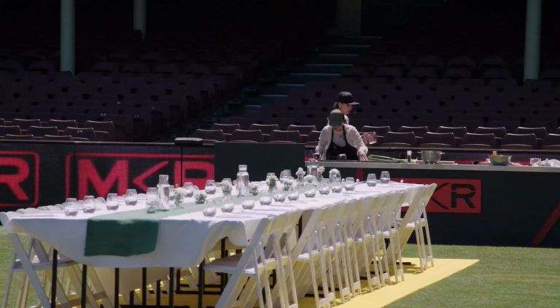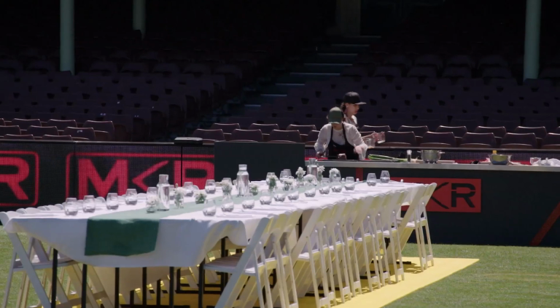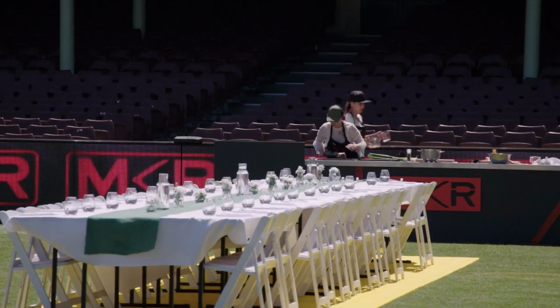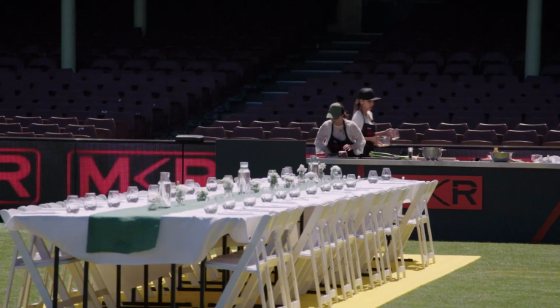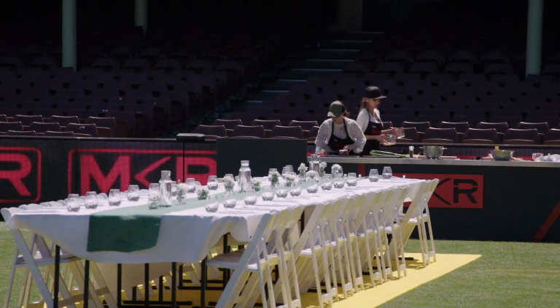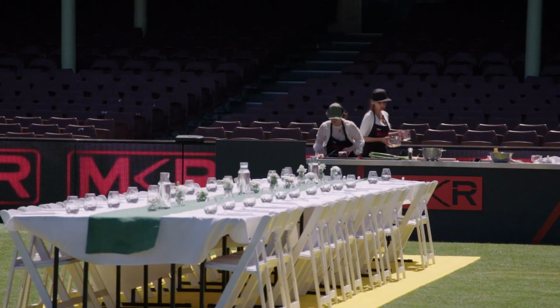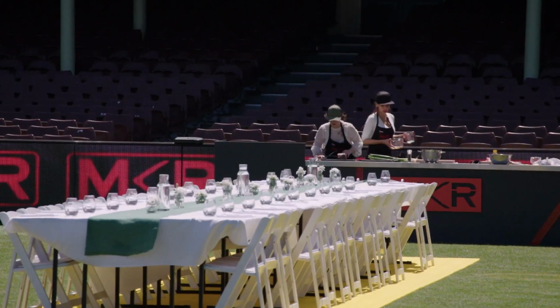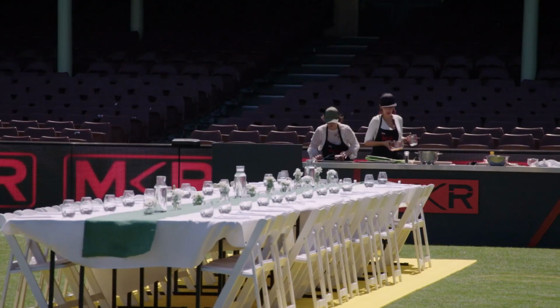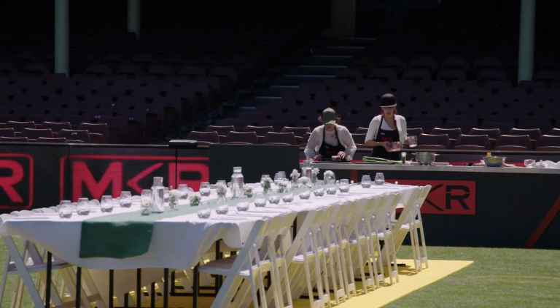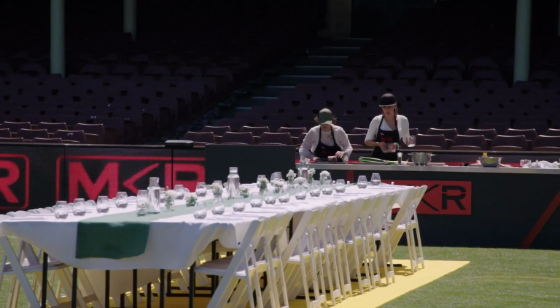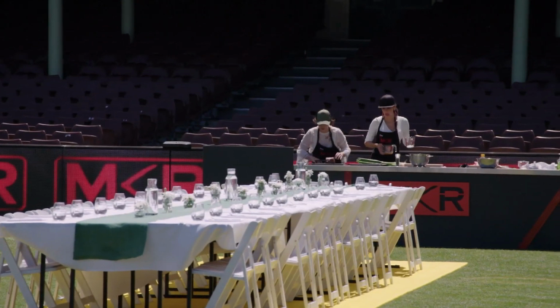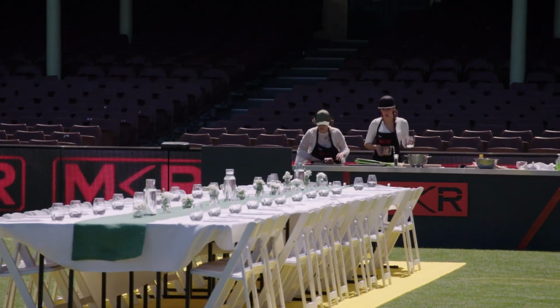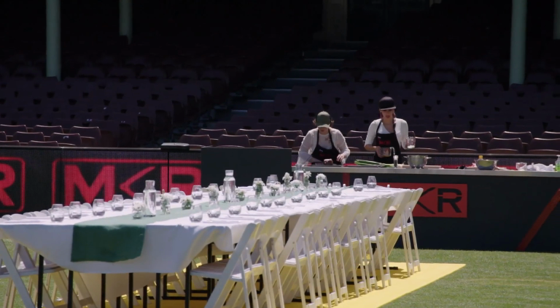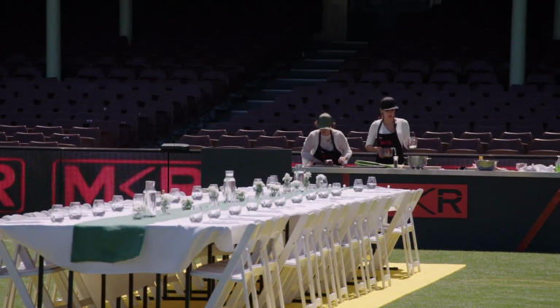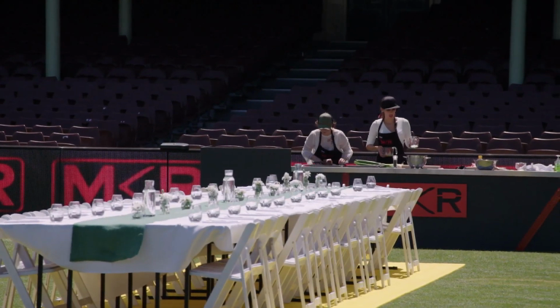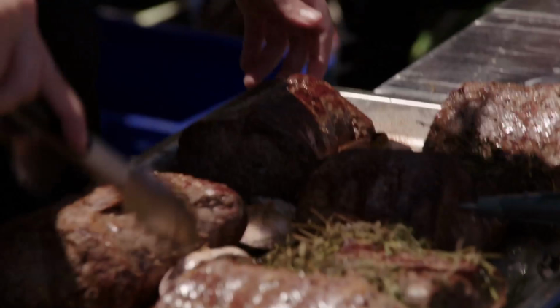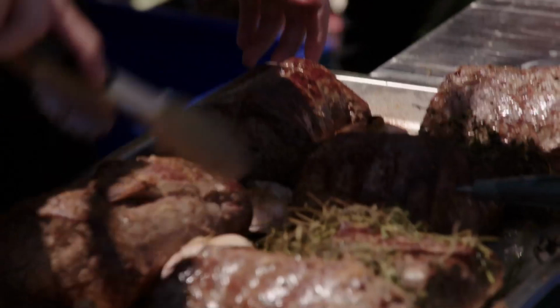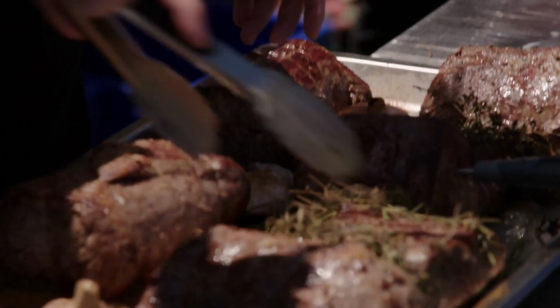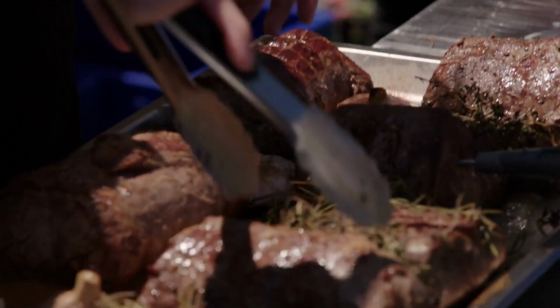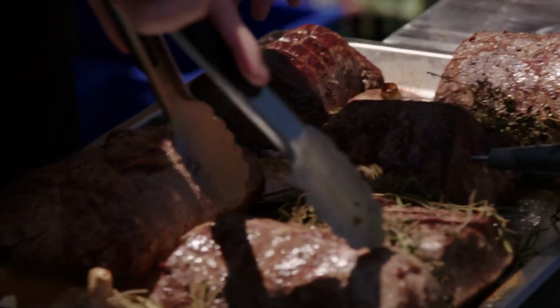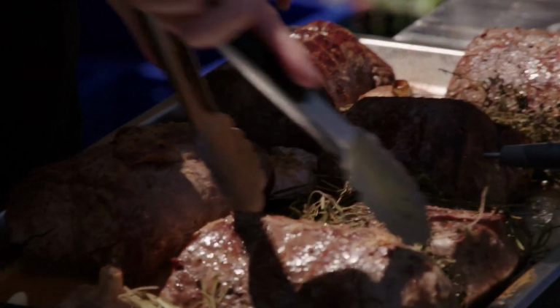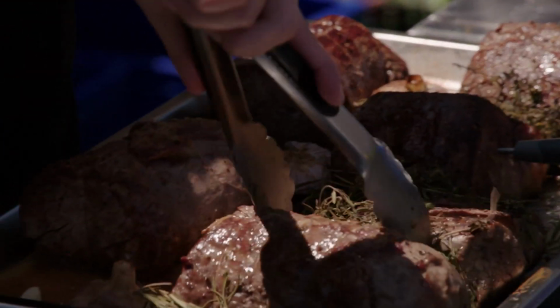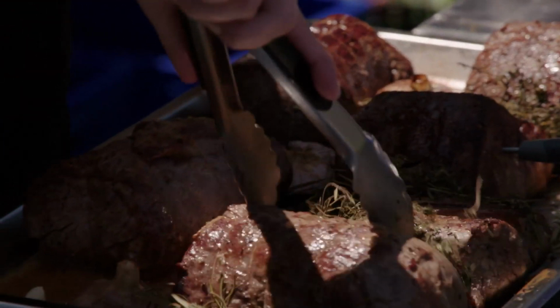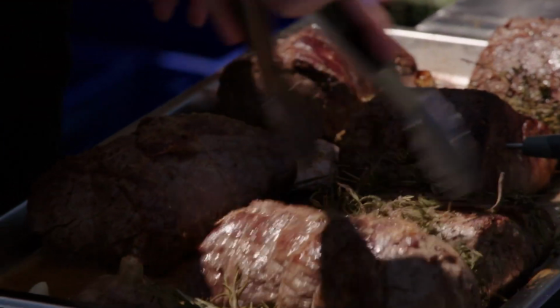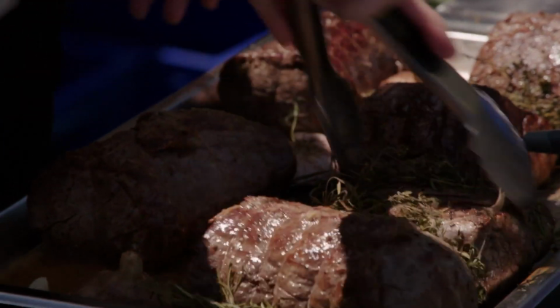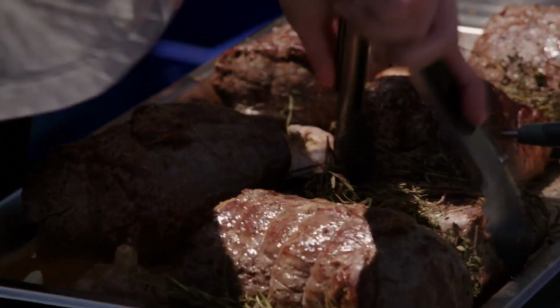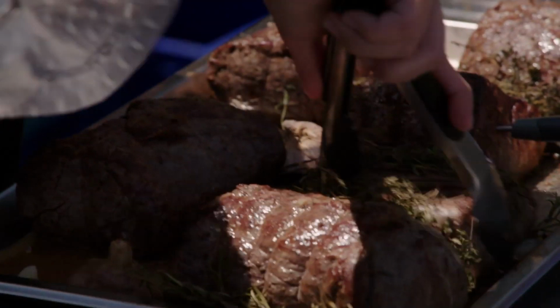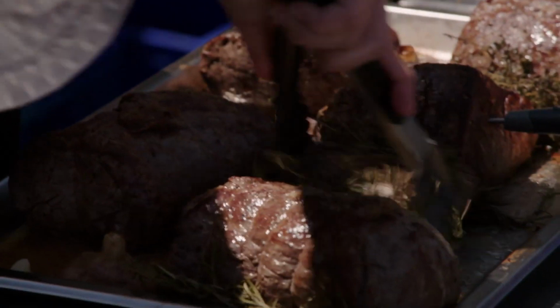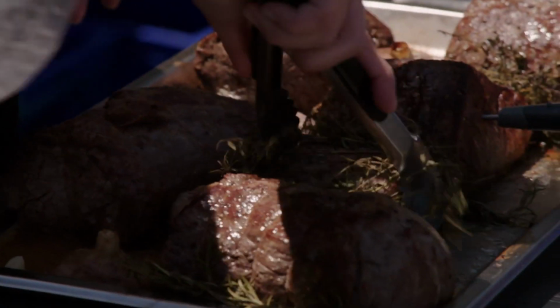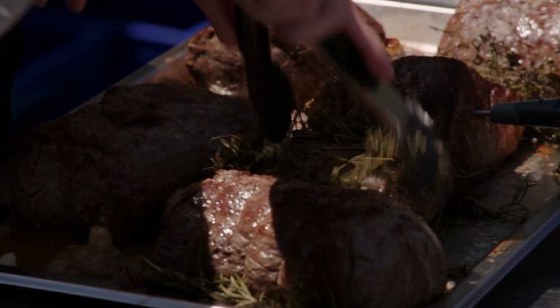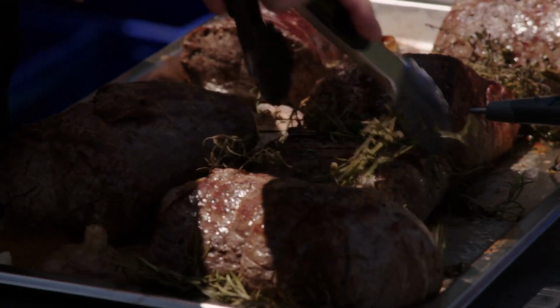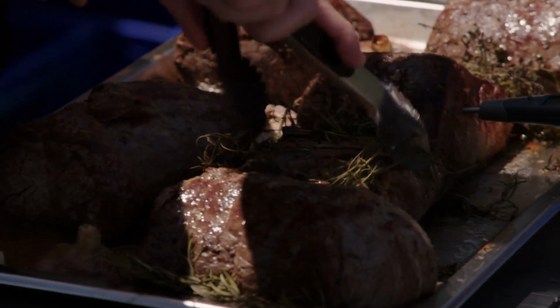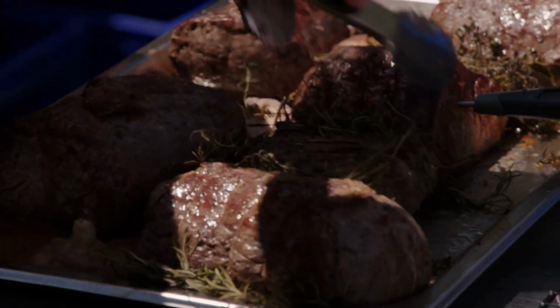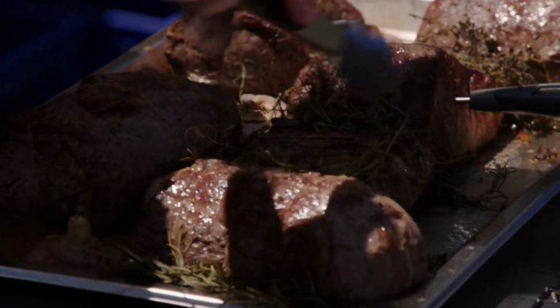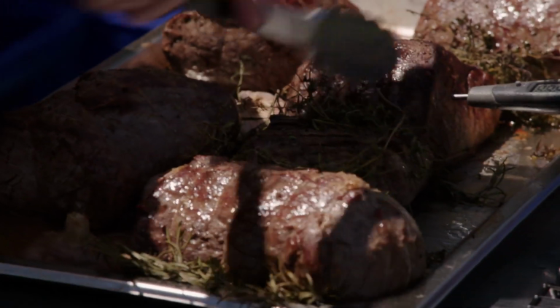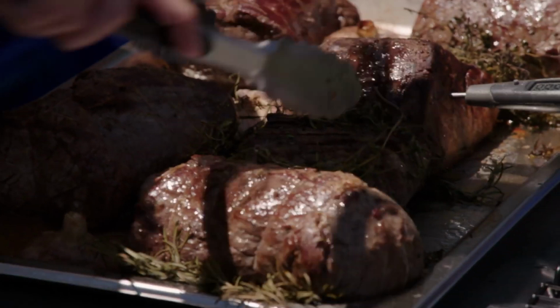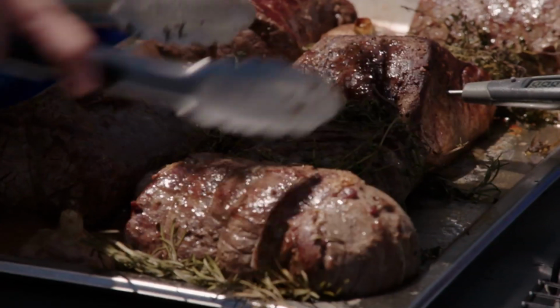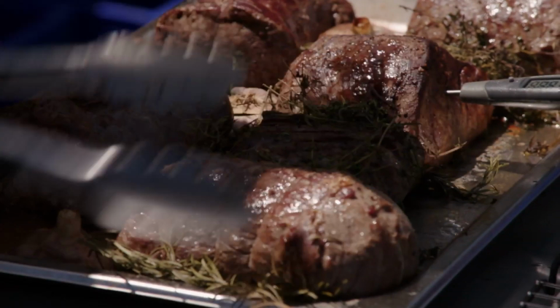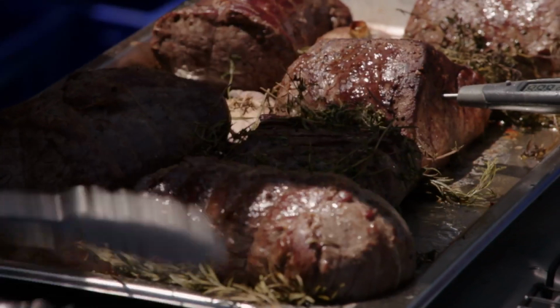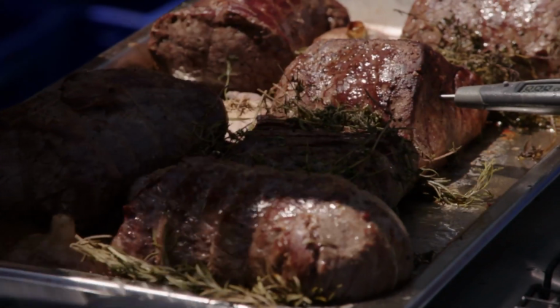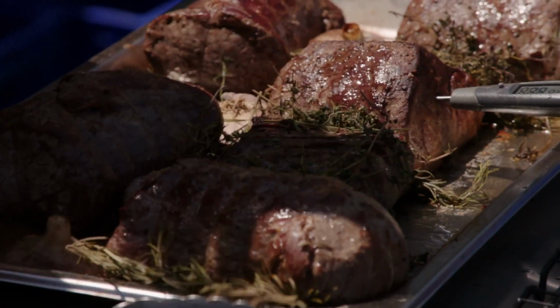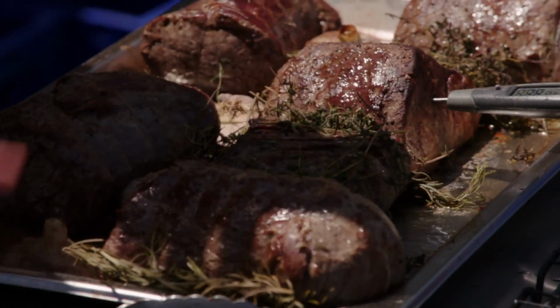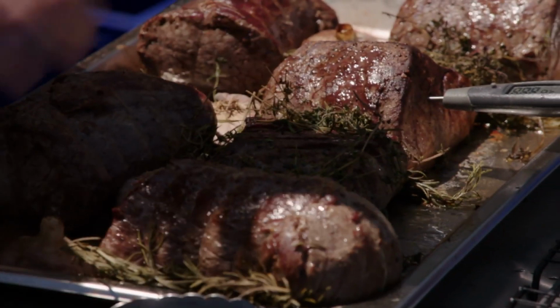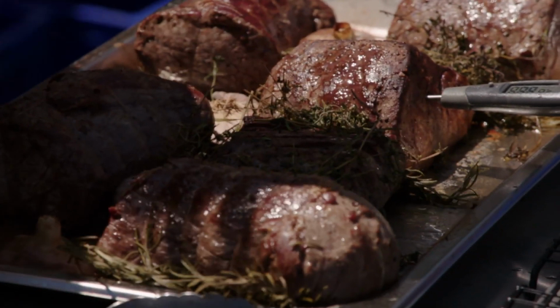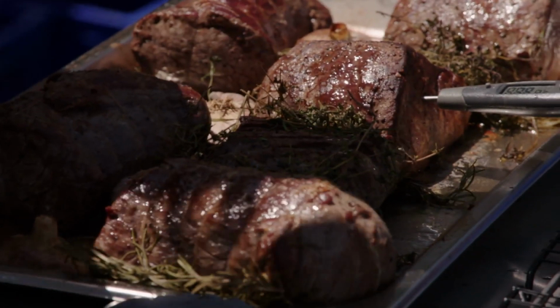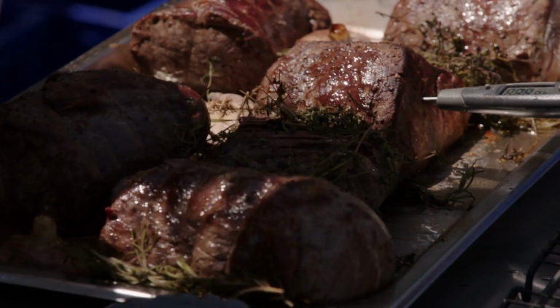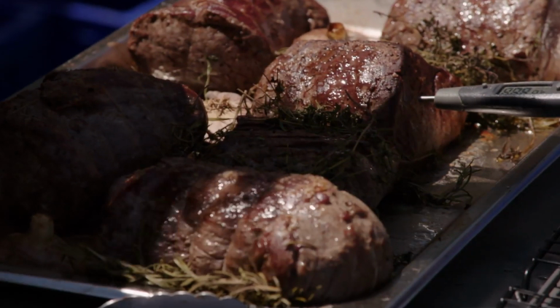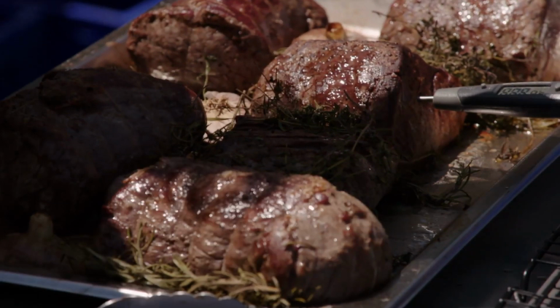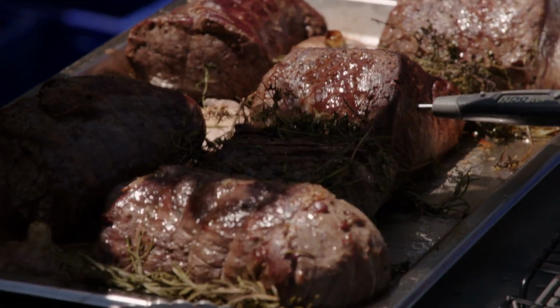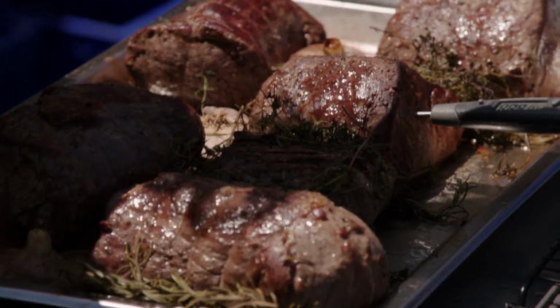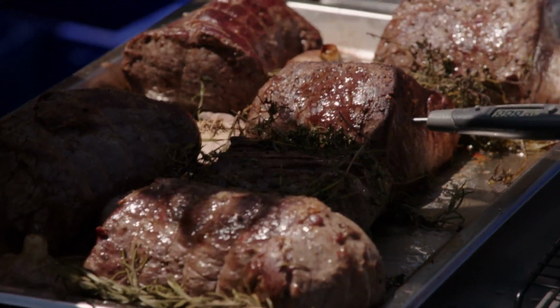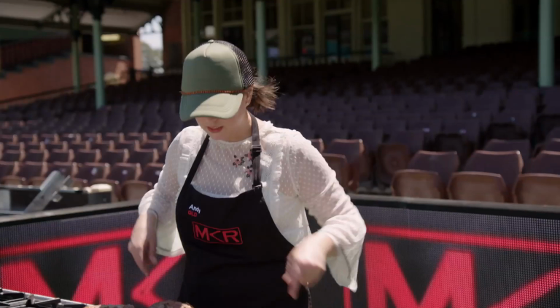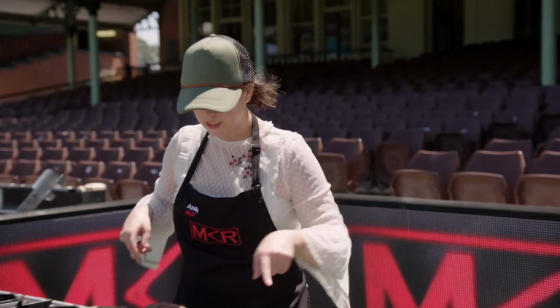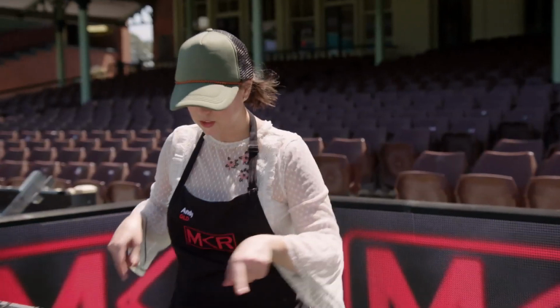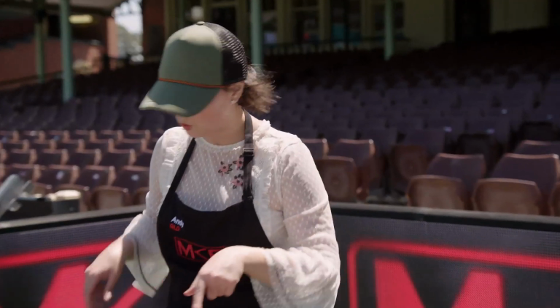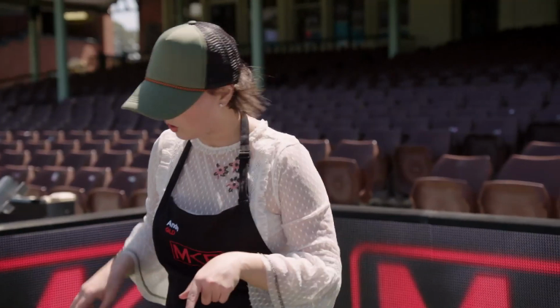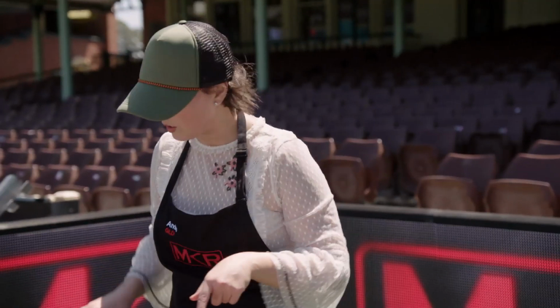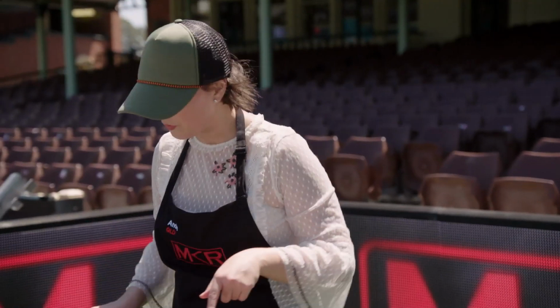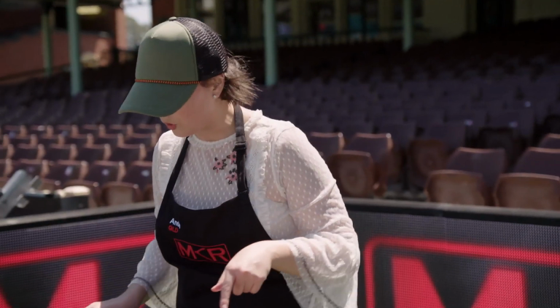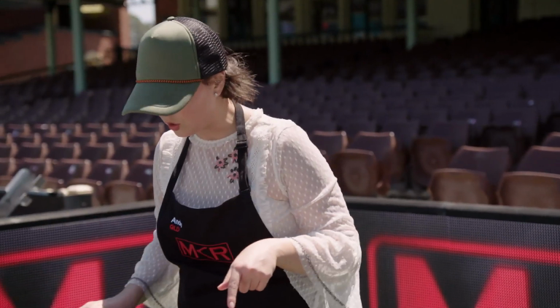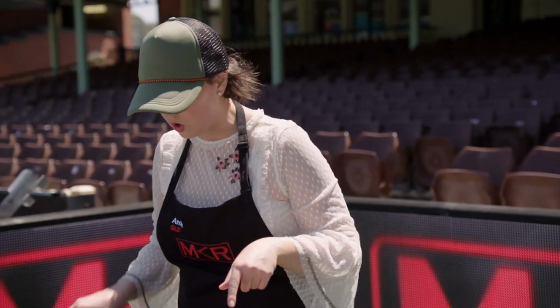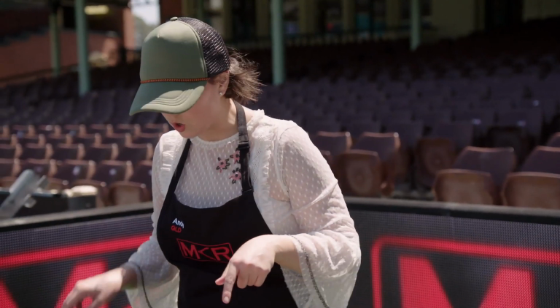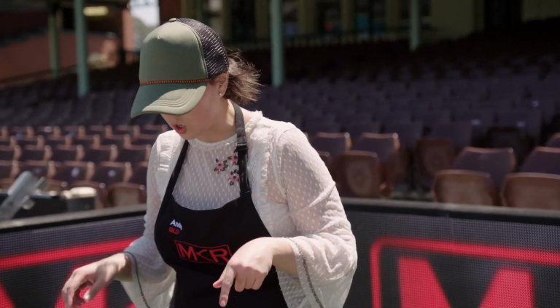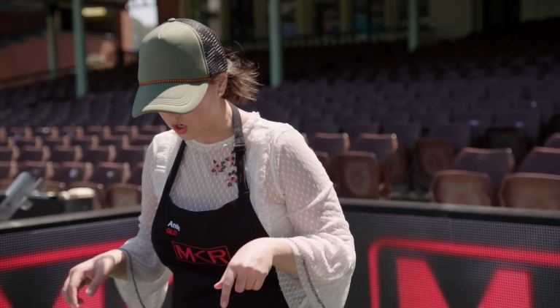They need to be 50 degrees to be medium rare. This one is 38. These need to go in for longer.